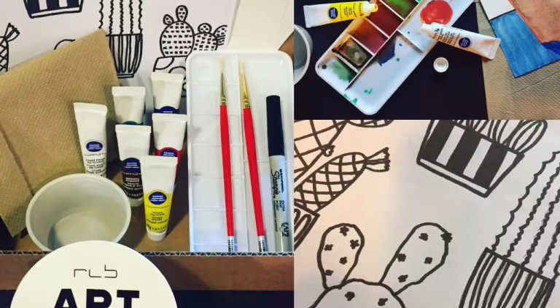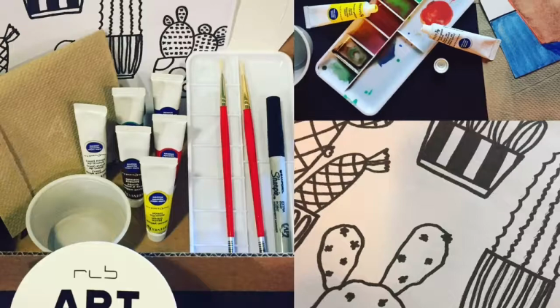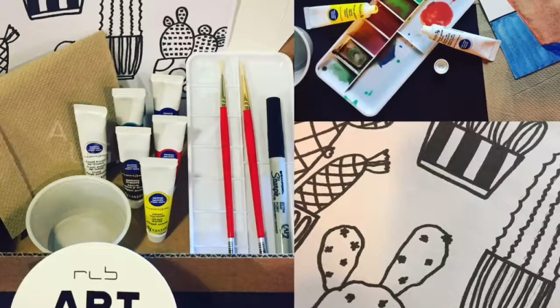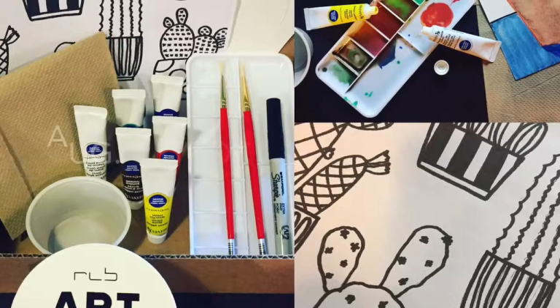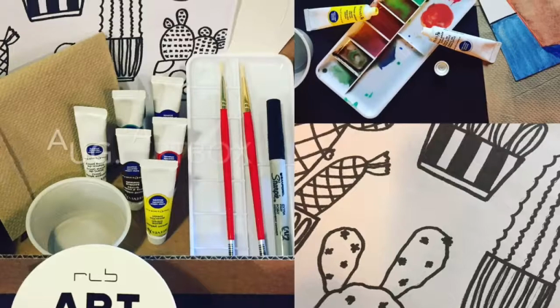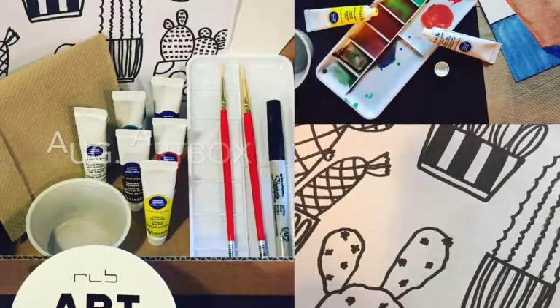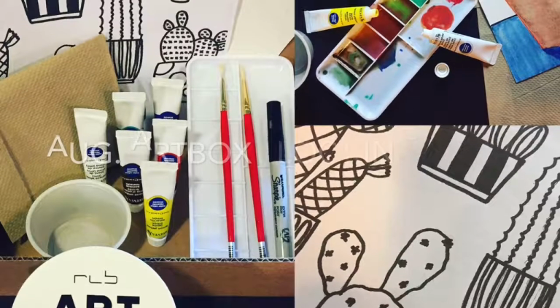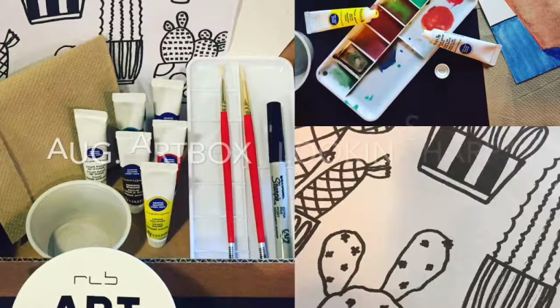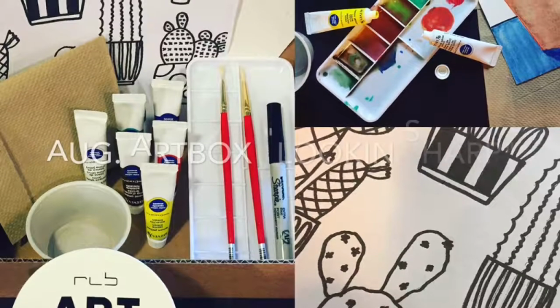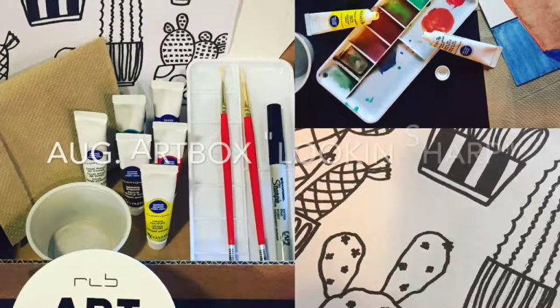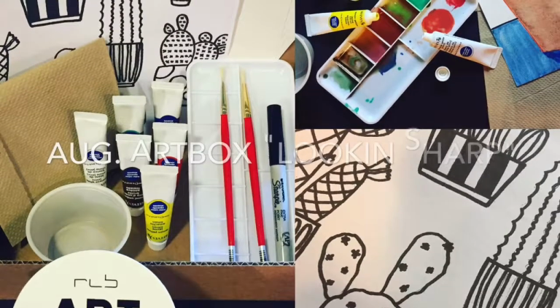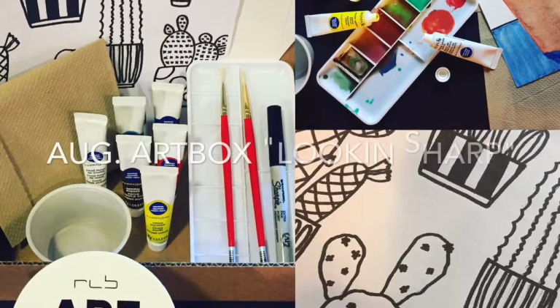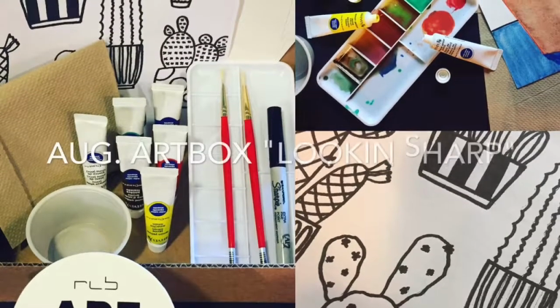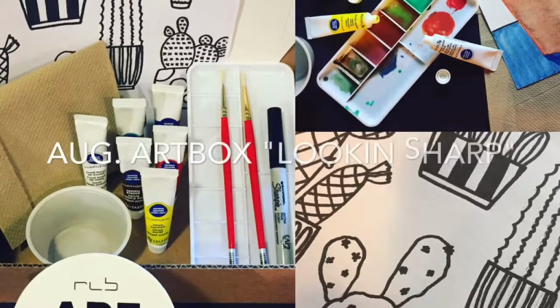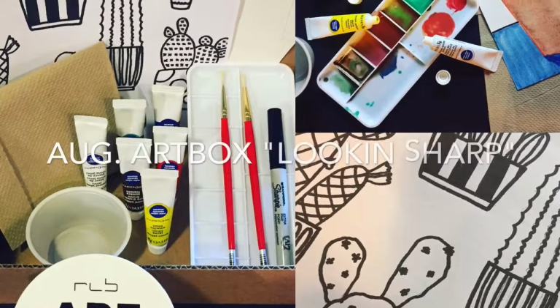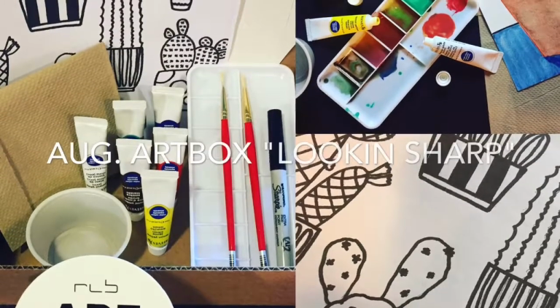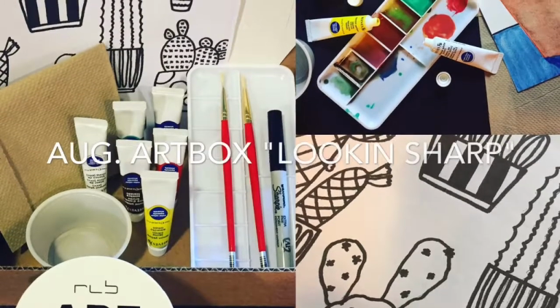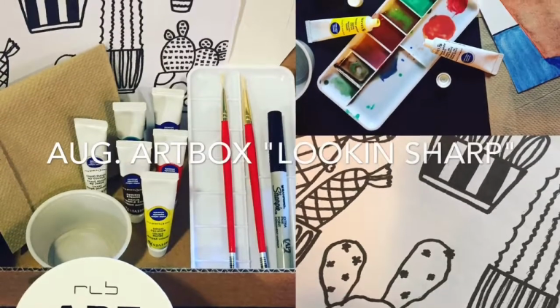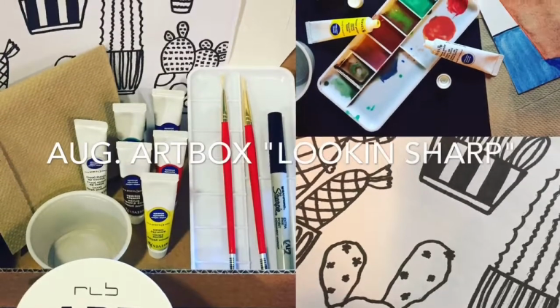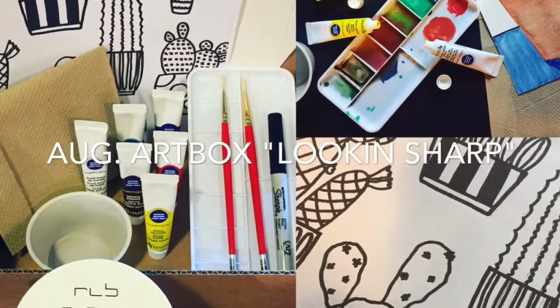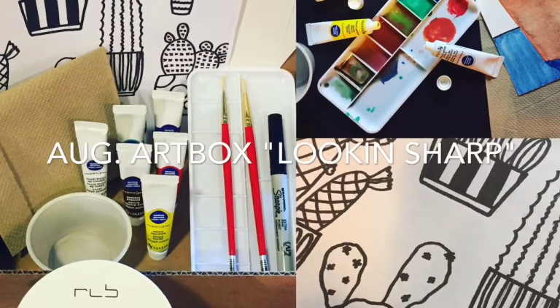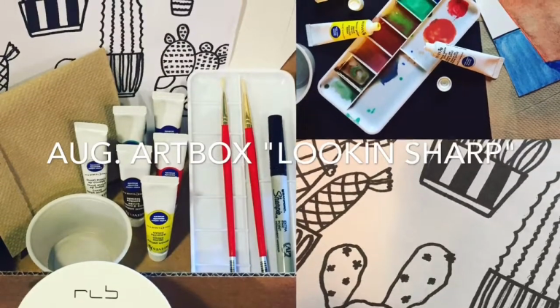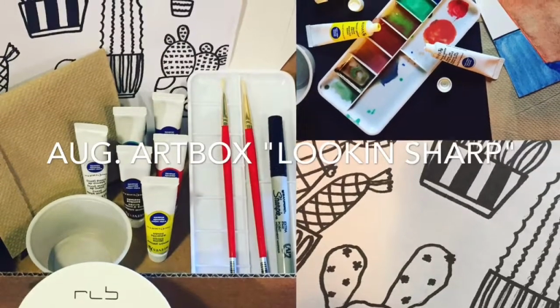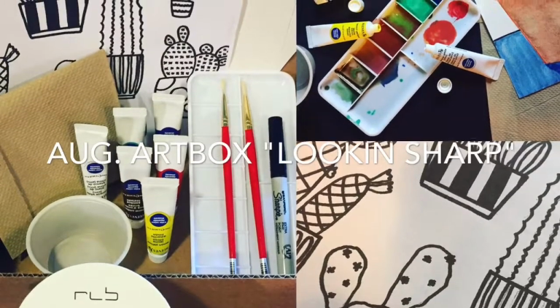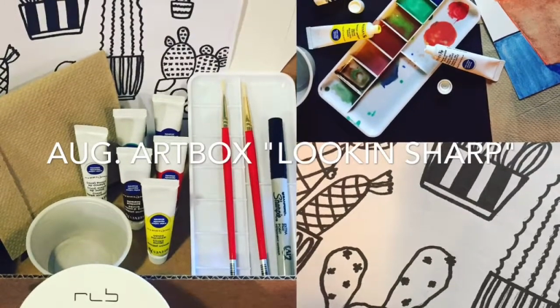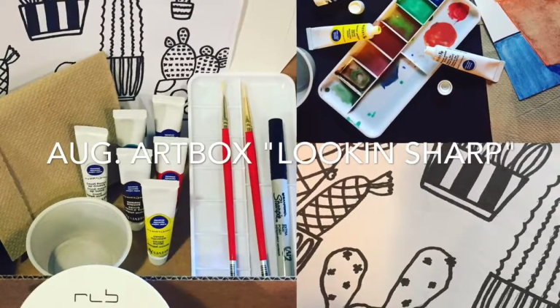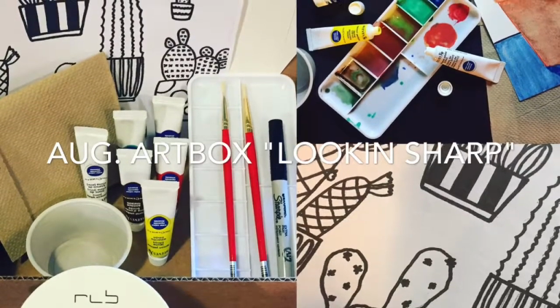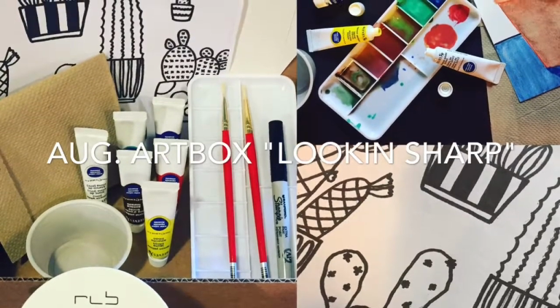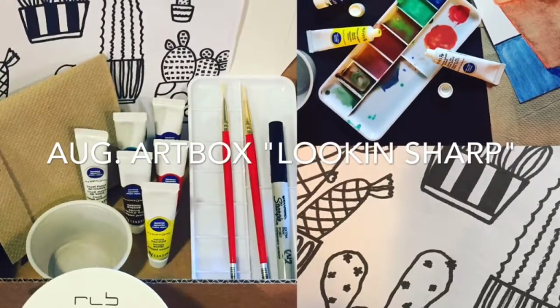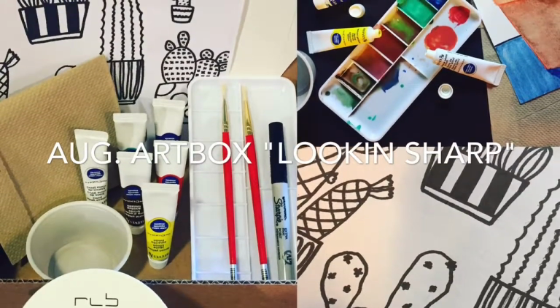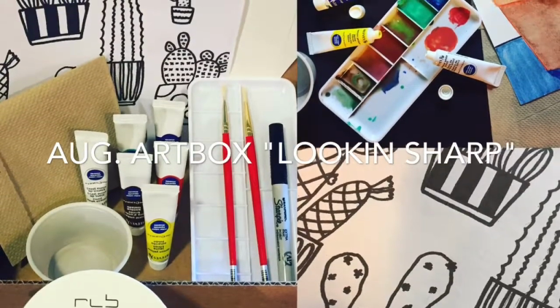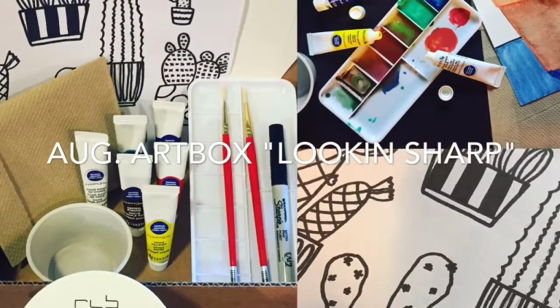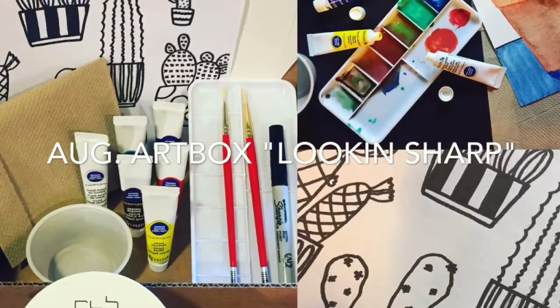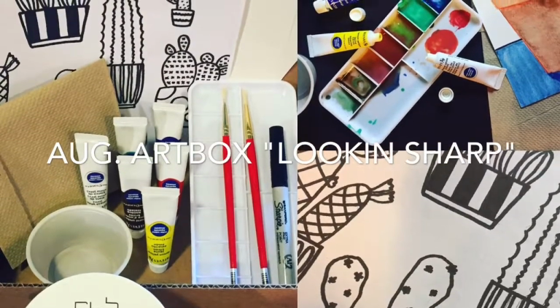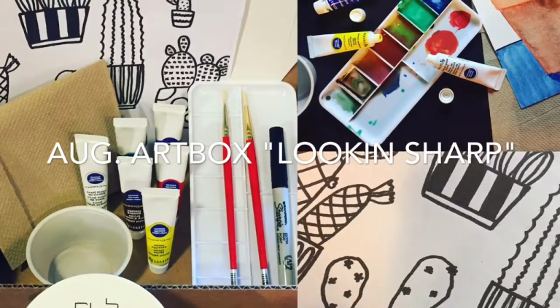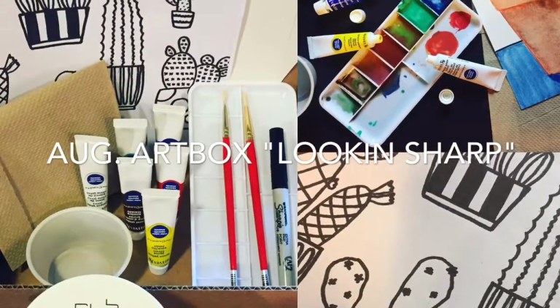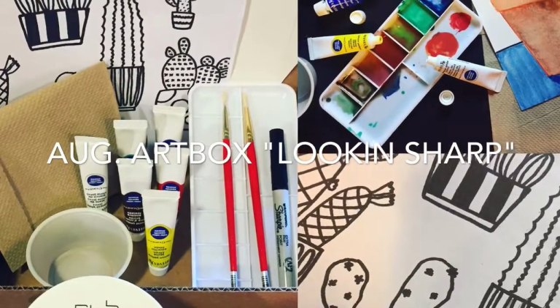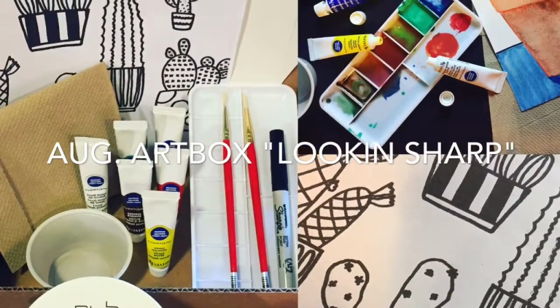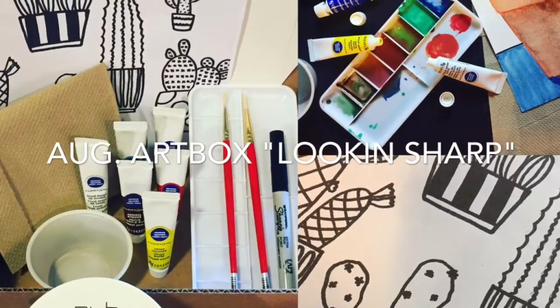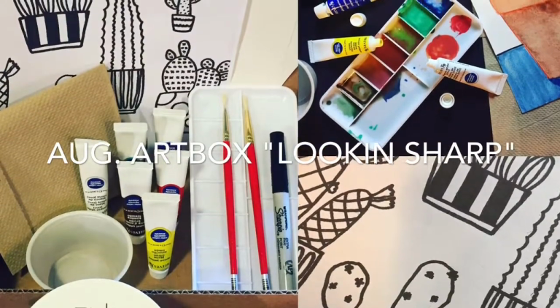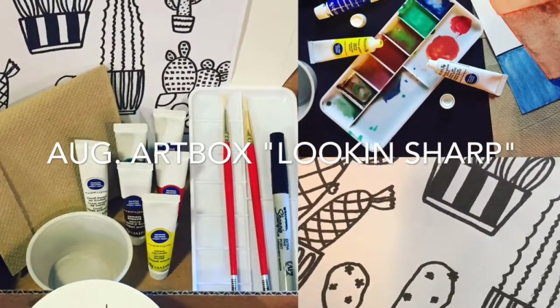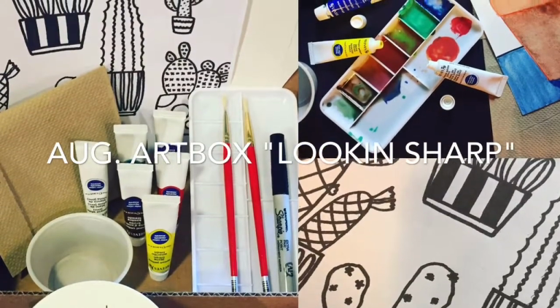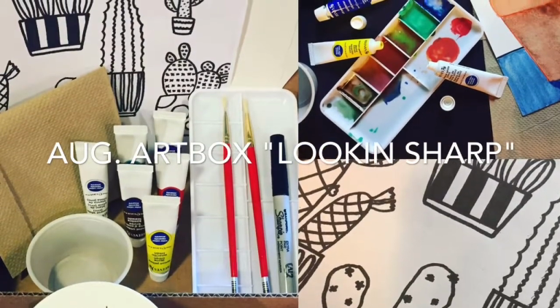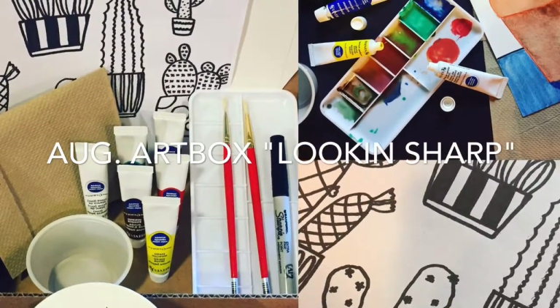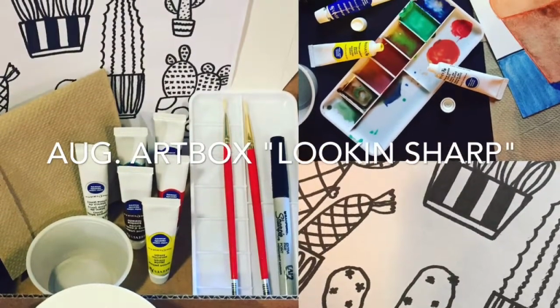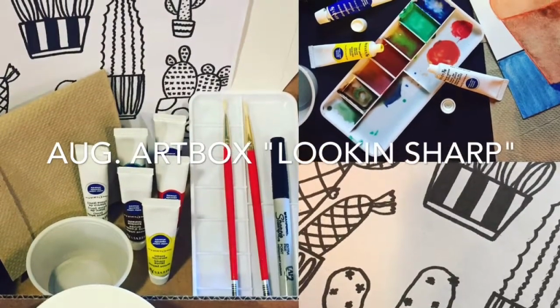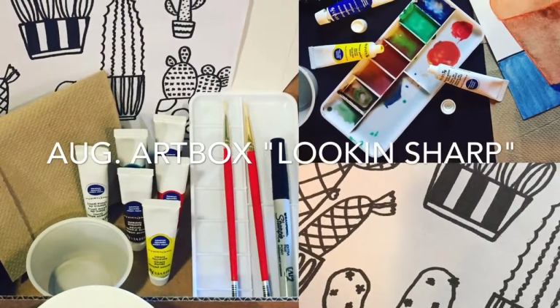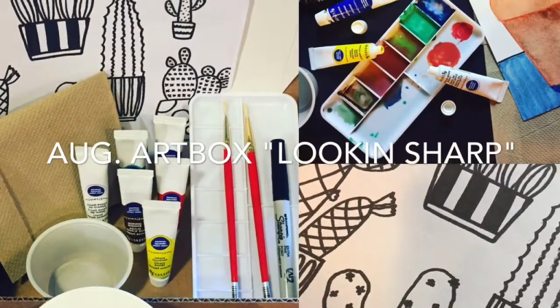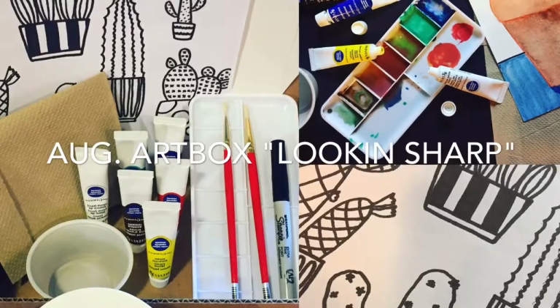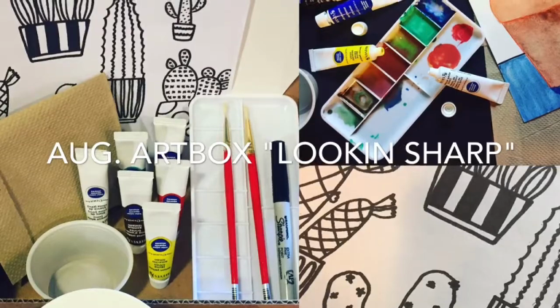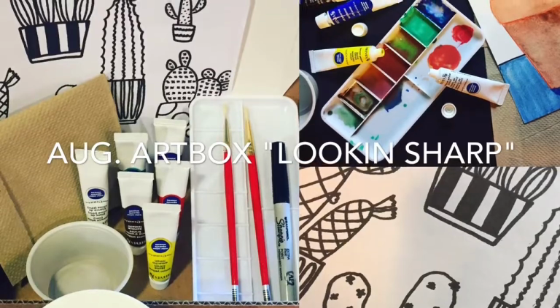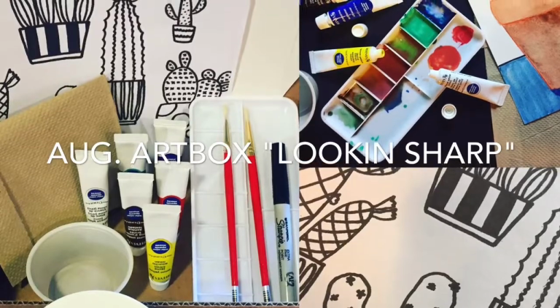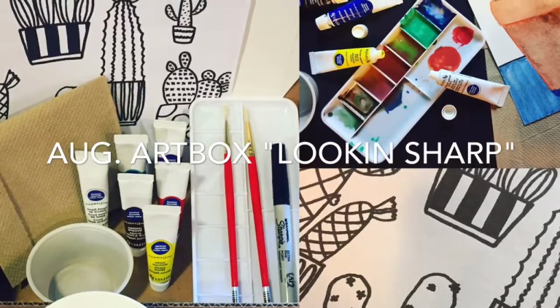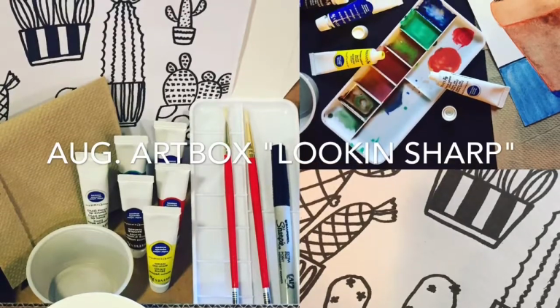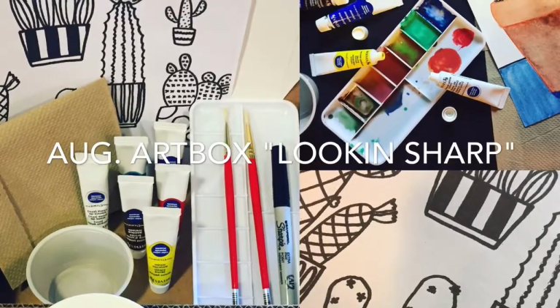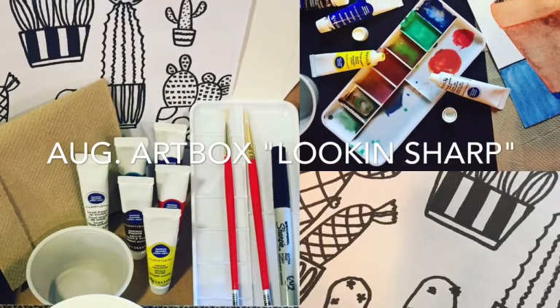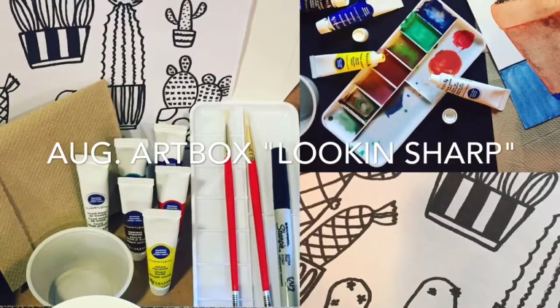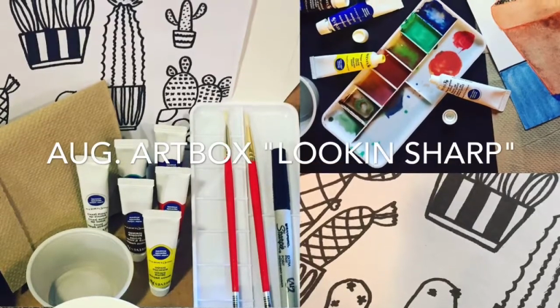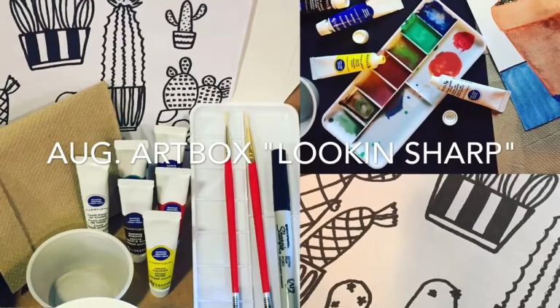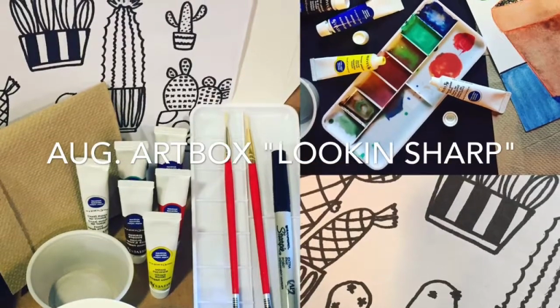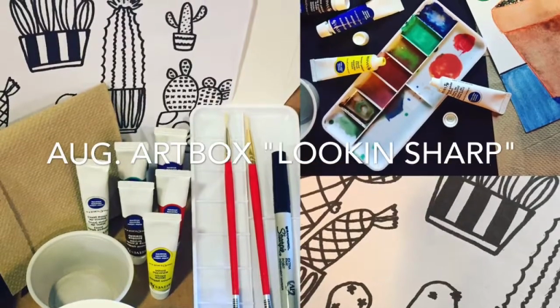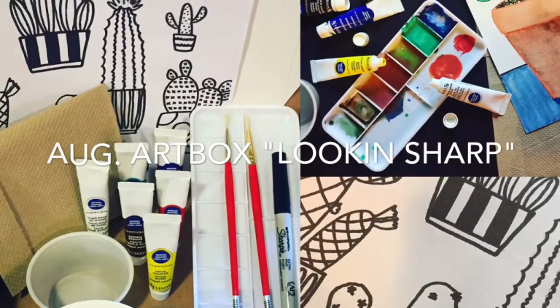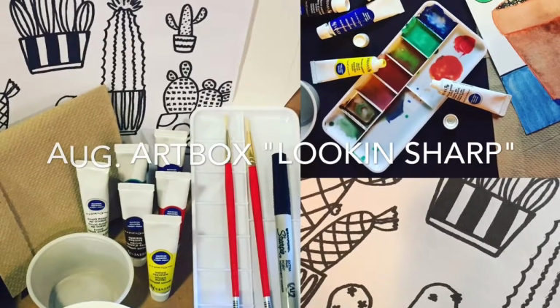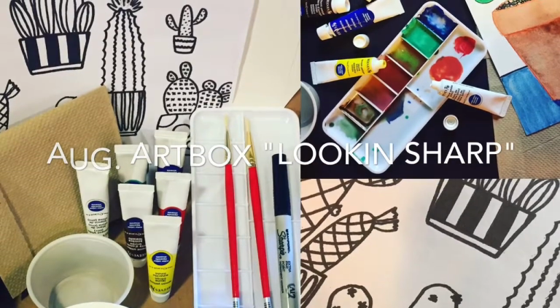Hi, welcome to RLB Art Box Studio Video Instructions. For the month of August, we are creating an art project called Lookin' Sharp.